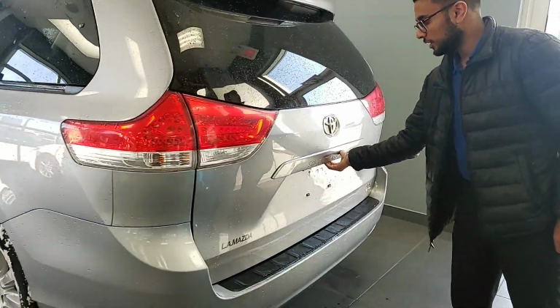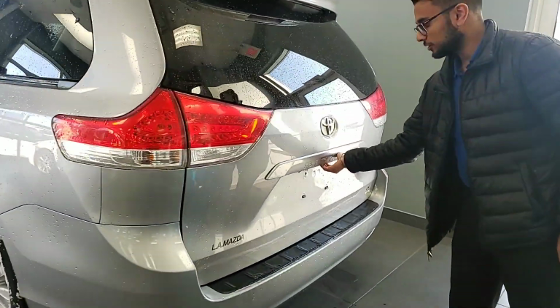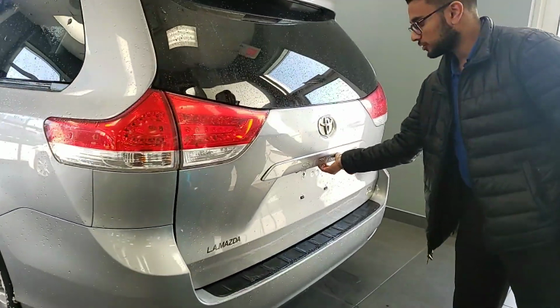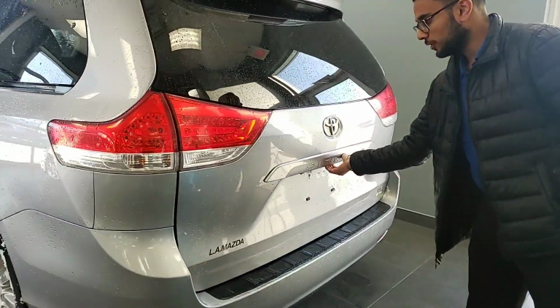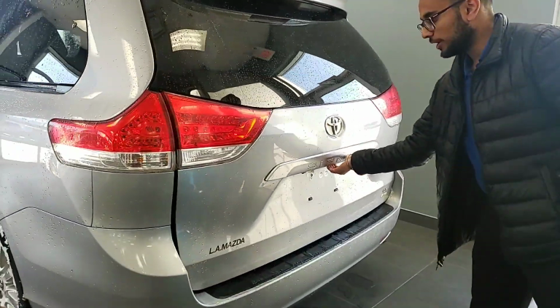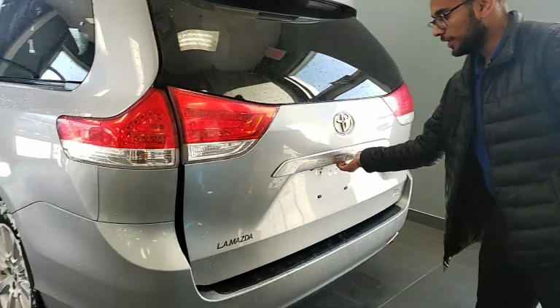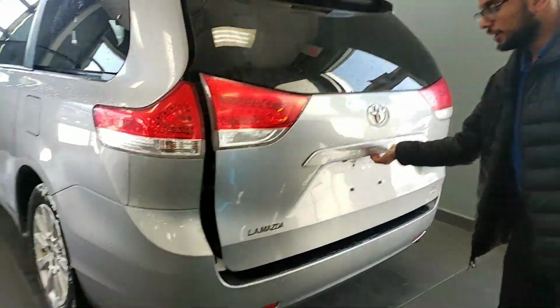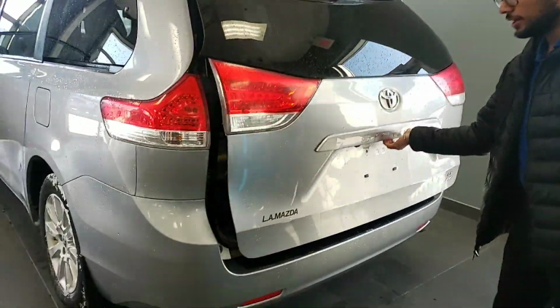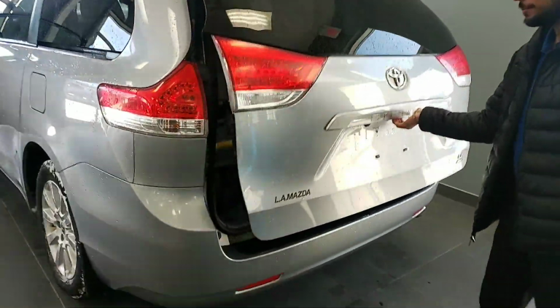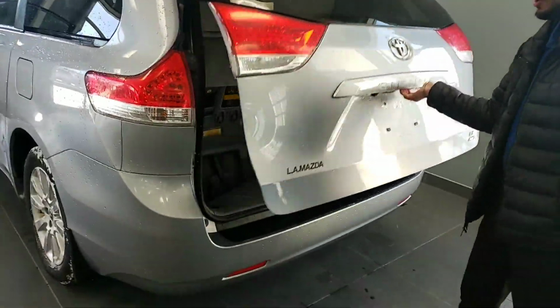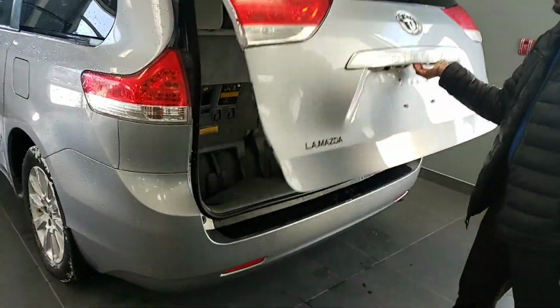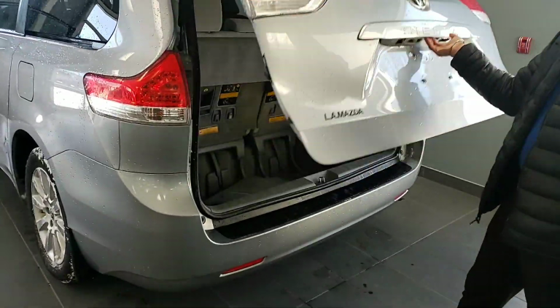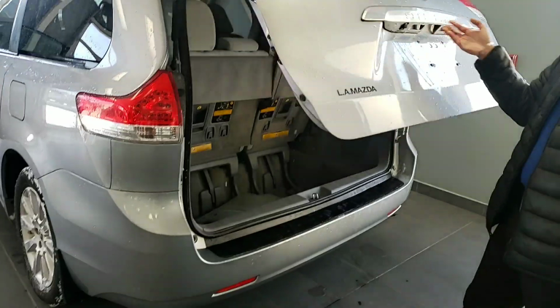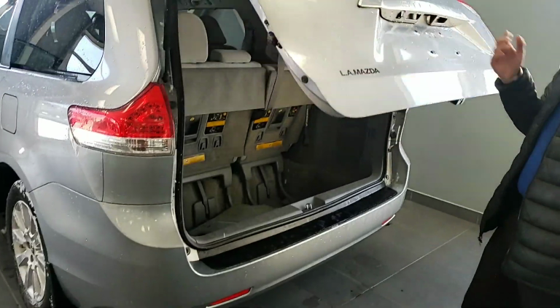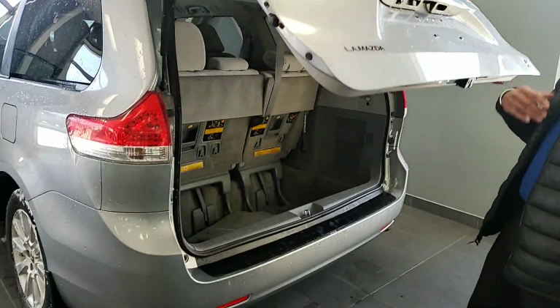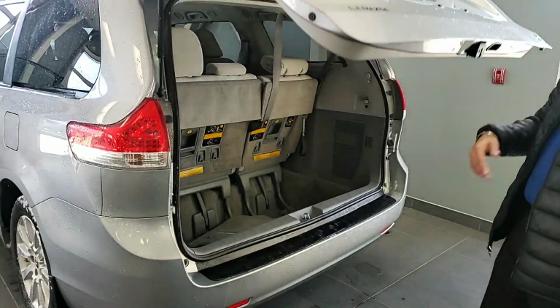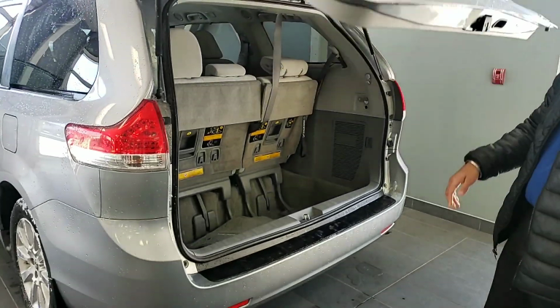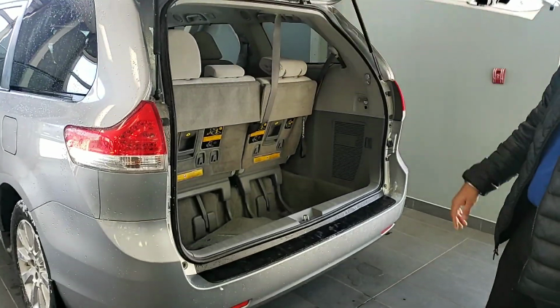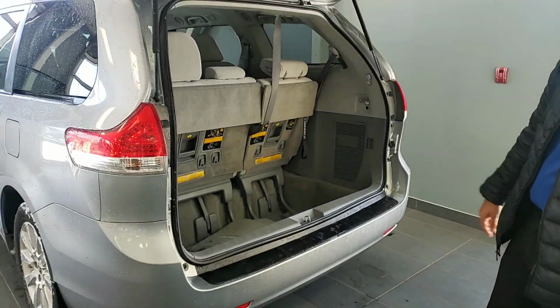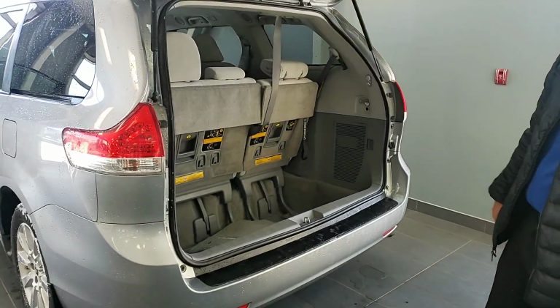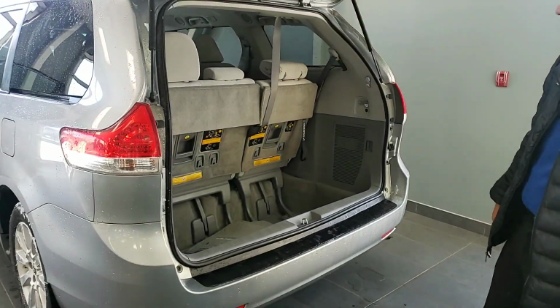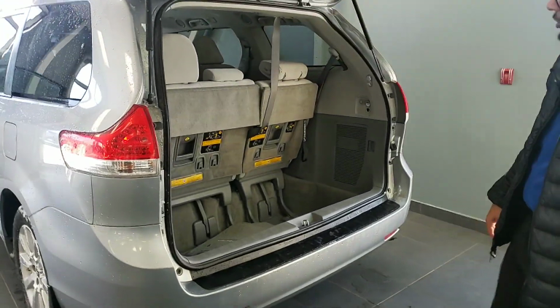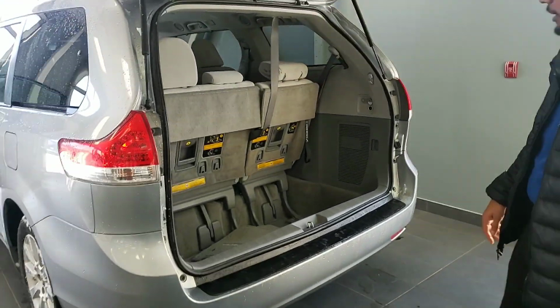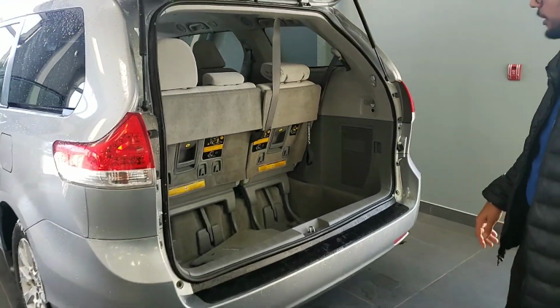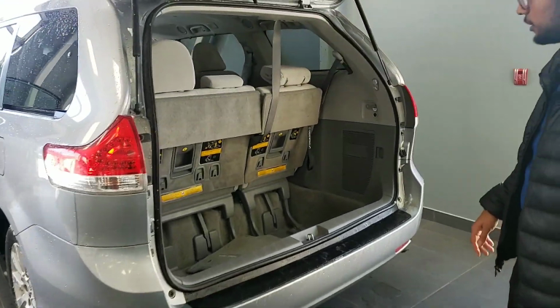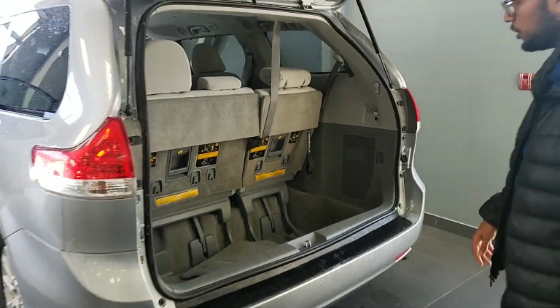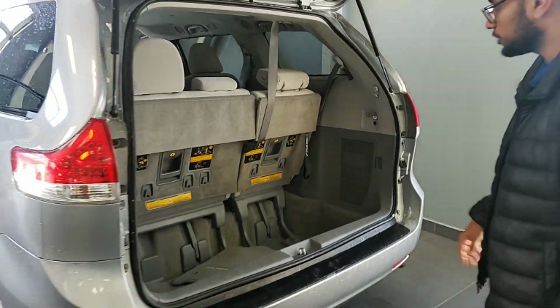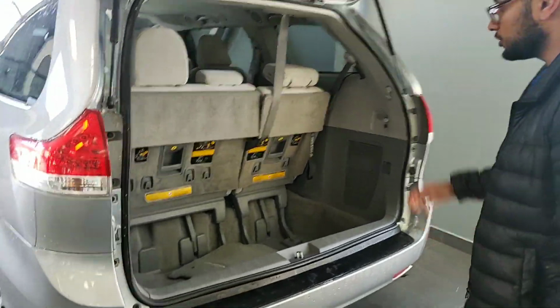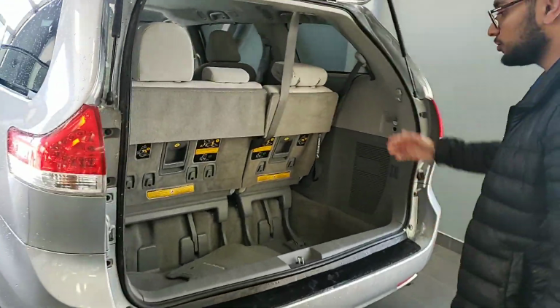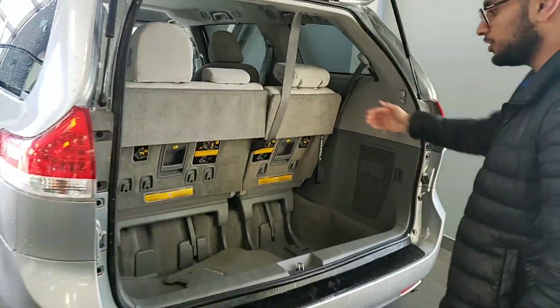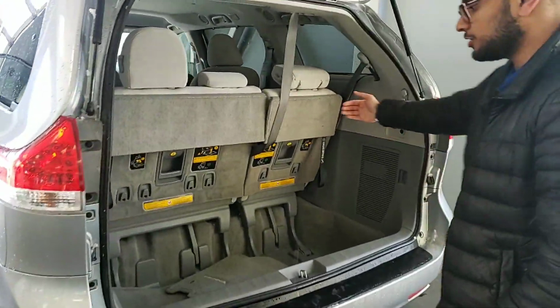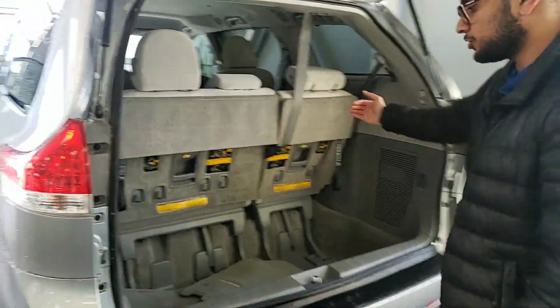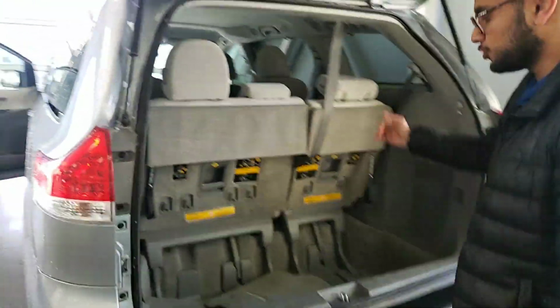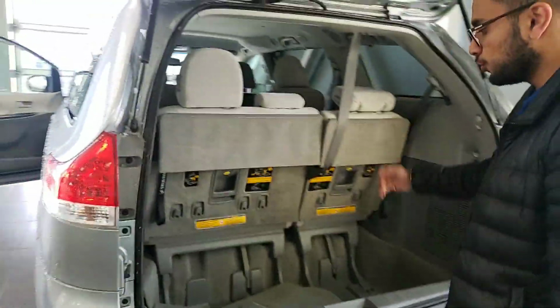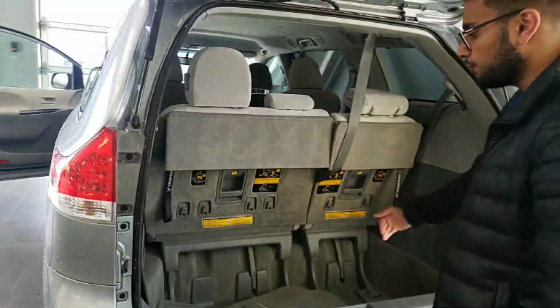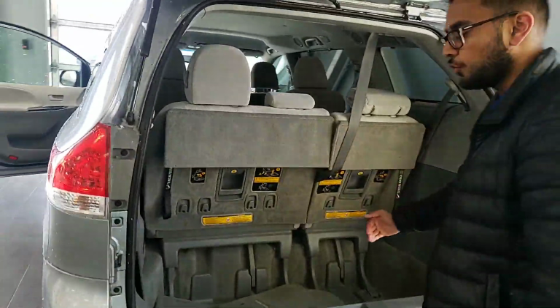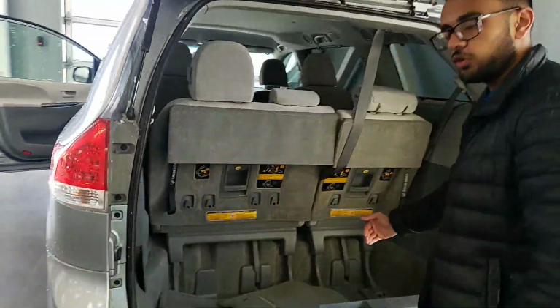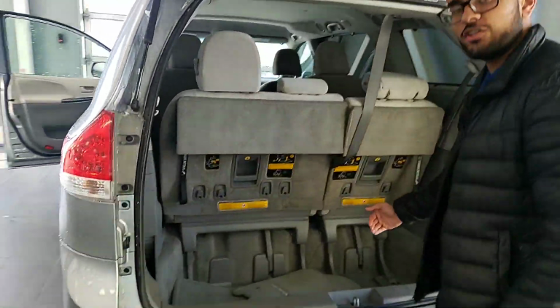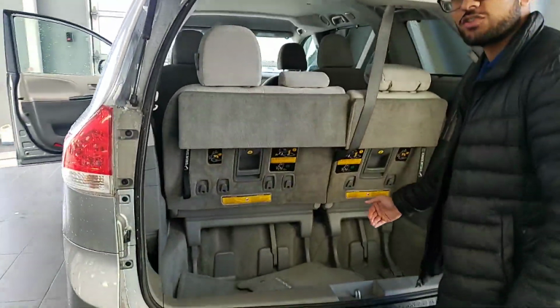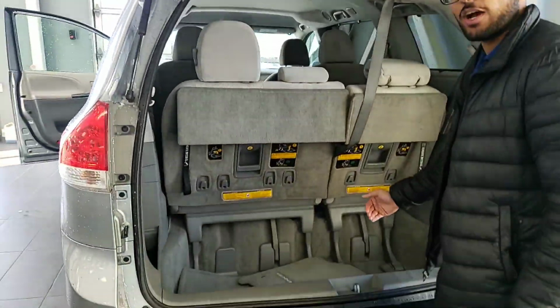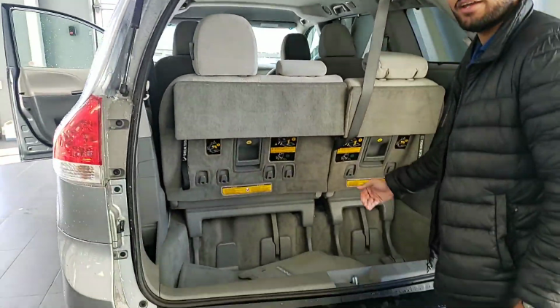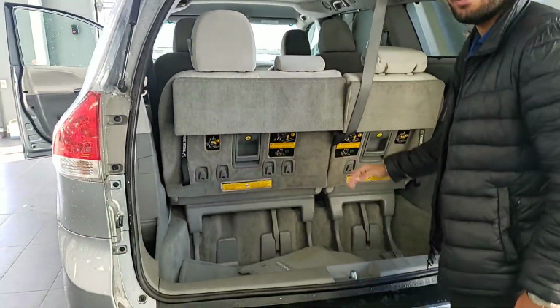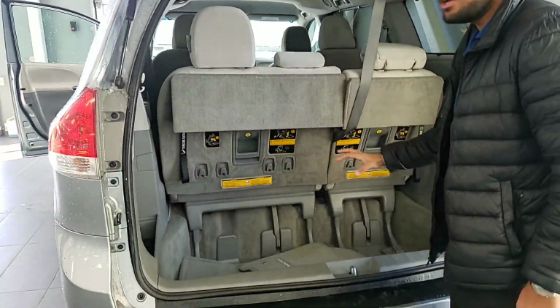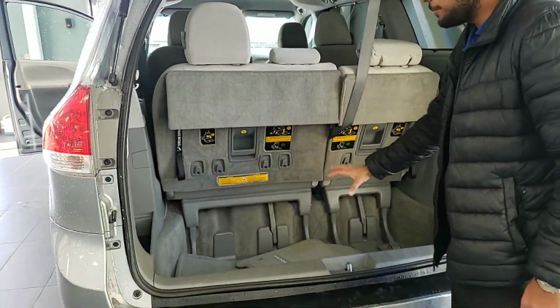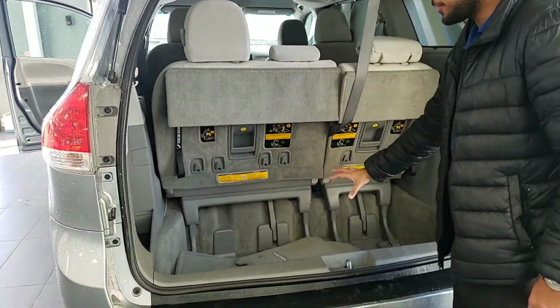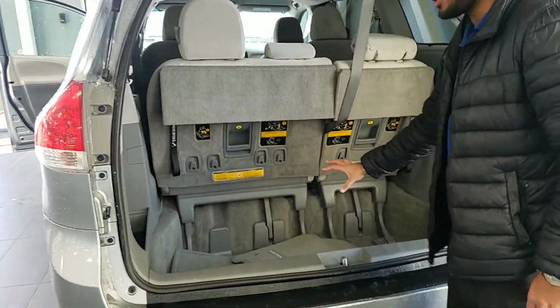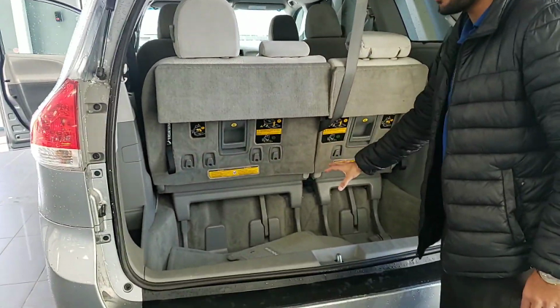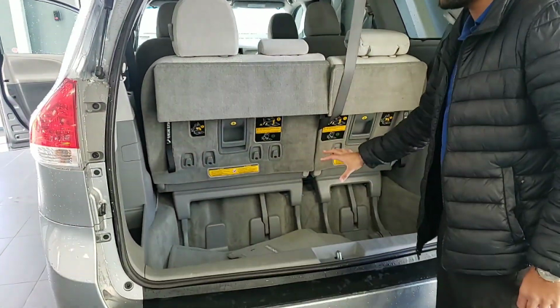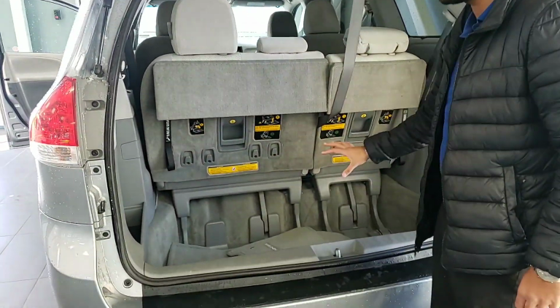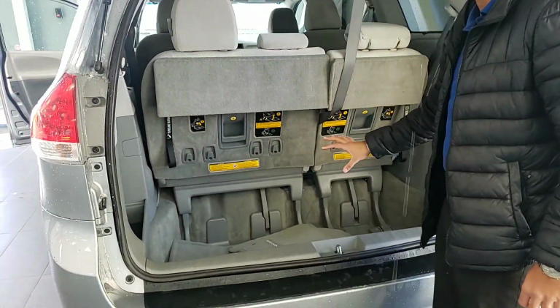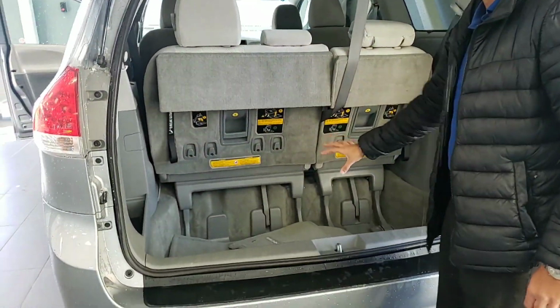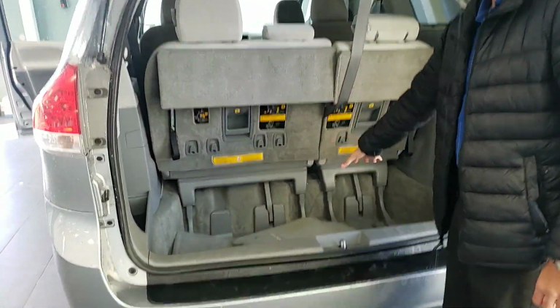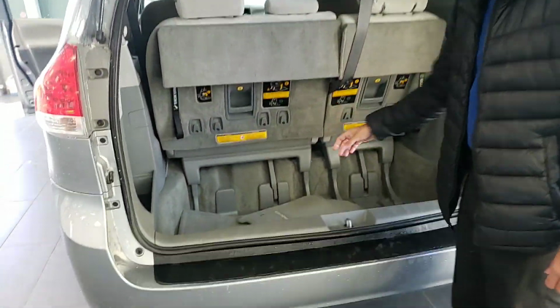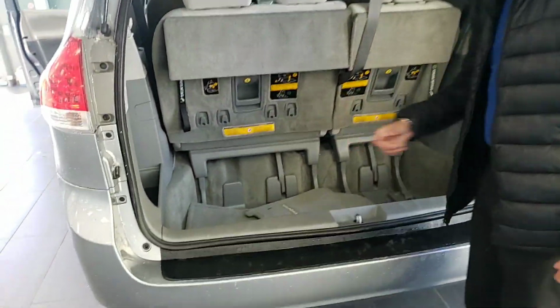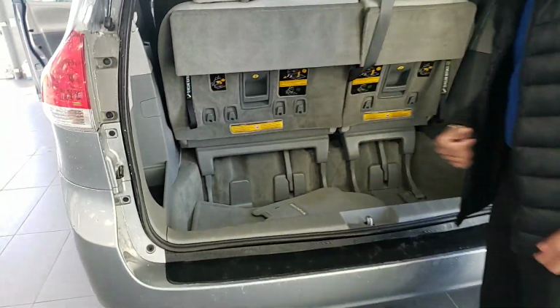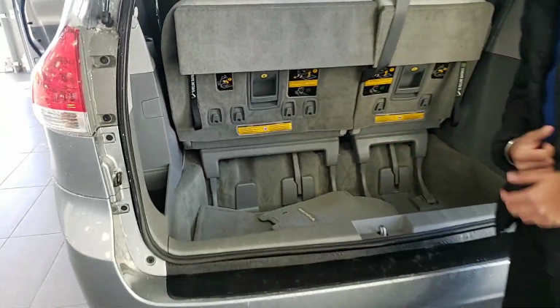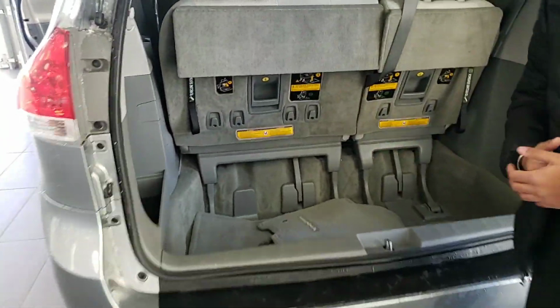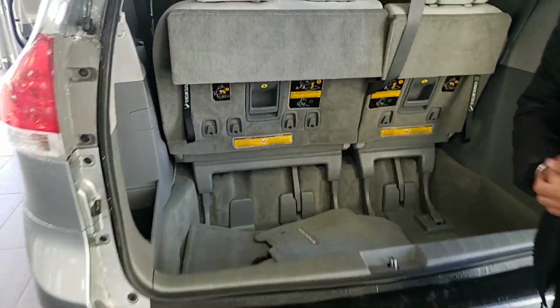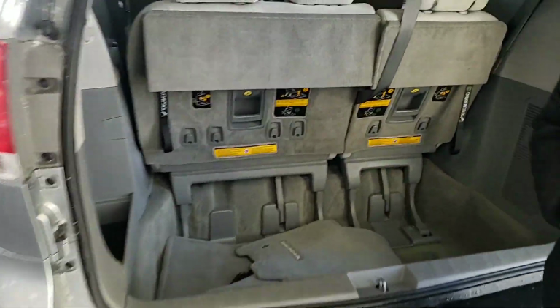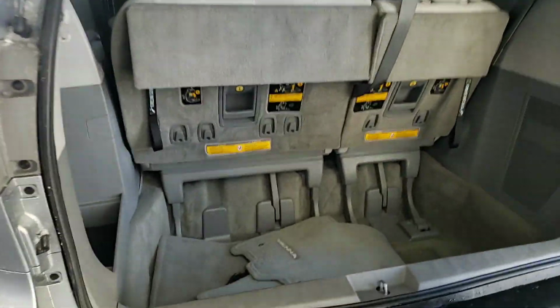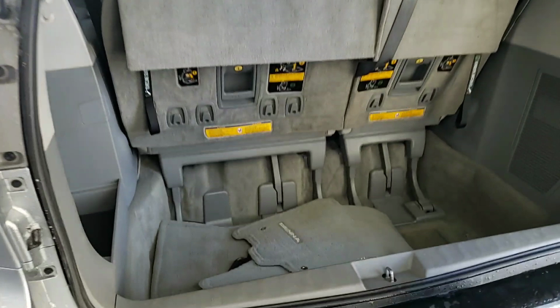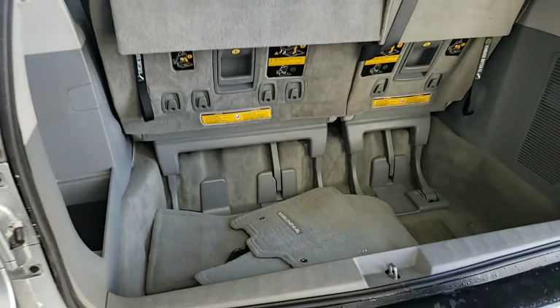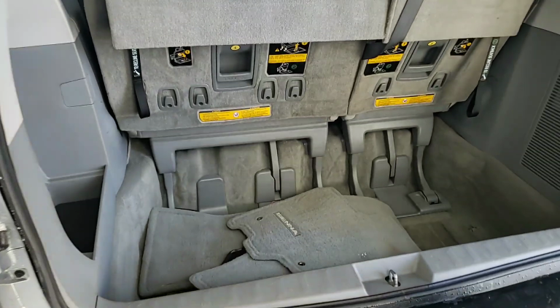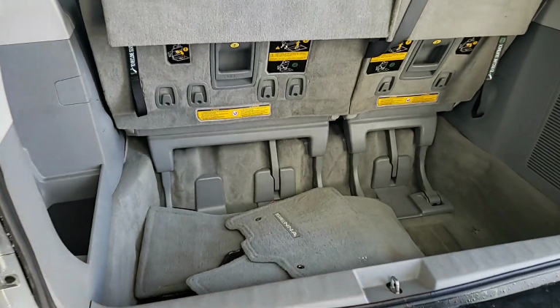Let's go ahead and pop the trunk open. Taking a look, the seats do fold inside, but otherwise you get a ton of cargo storage space.